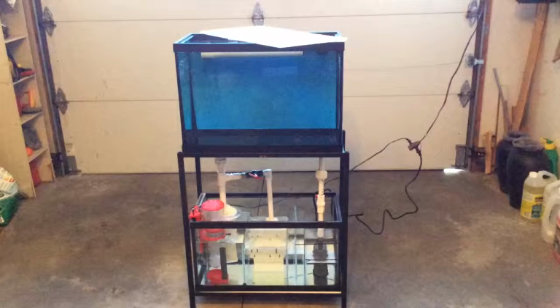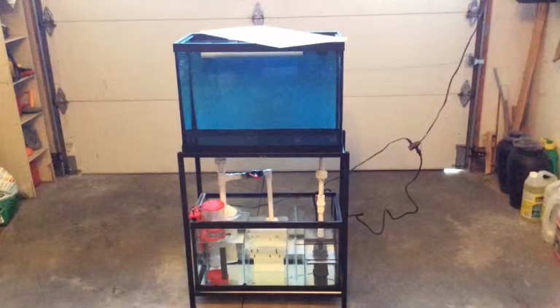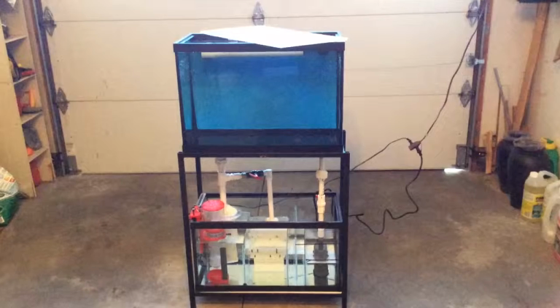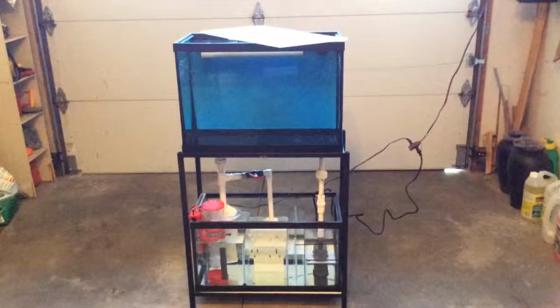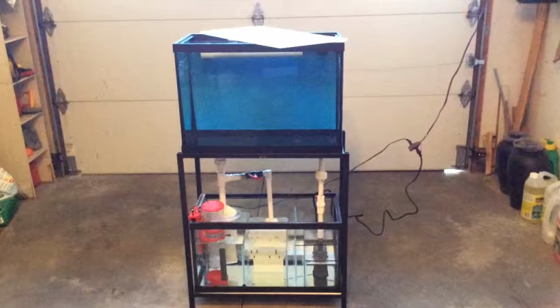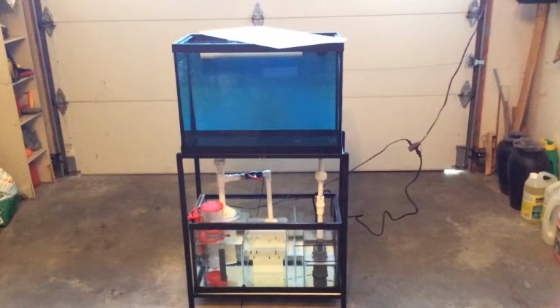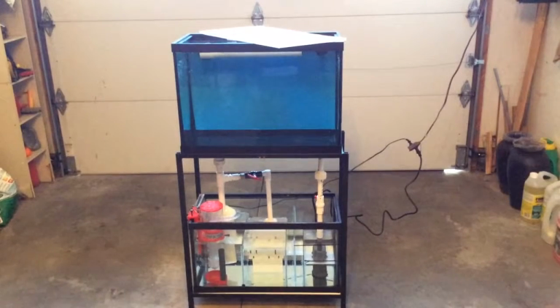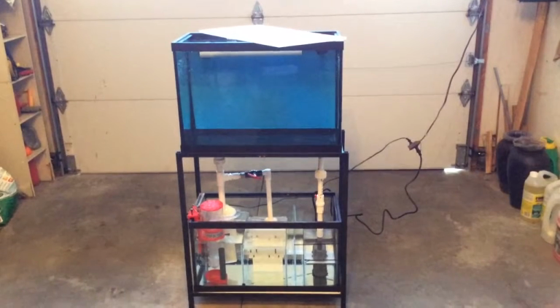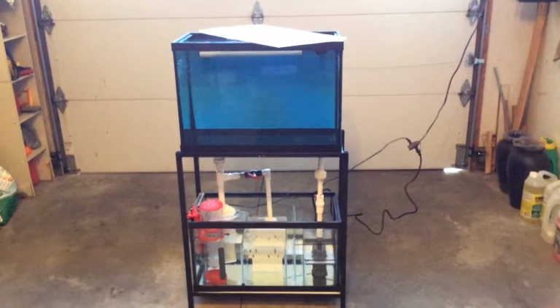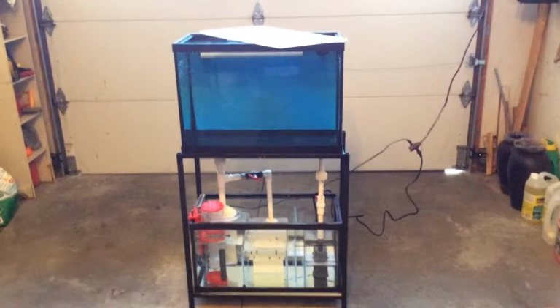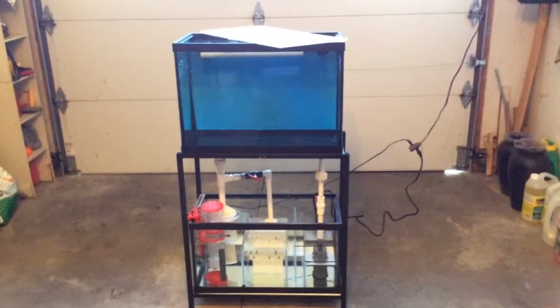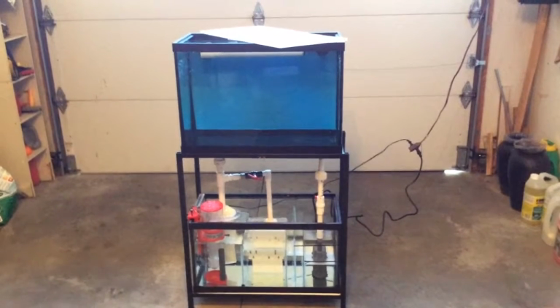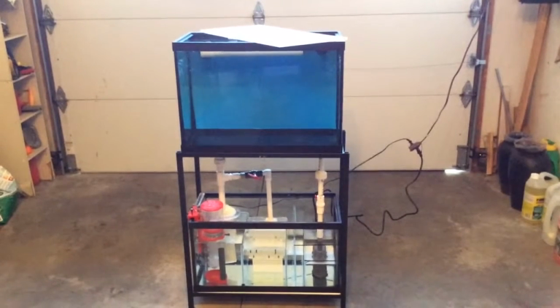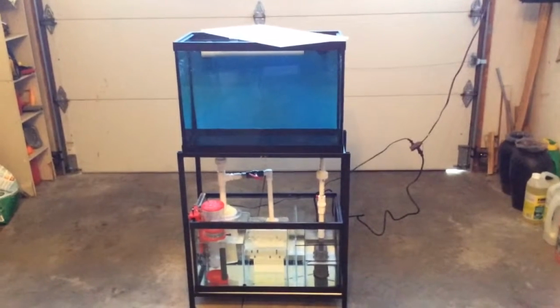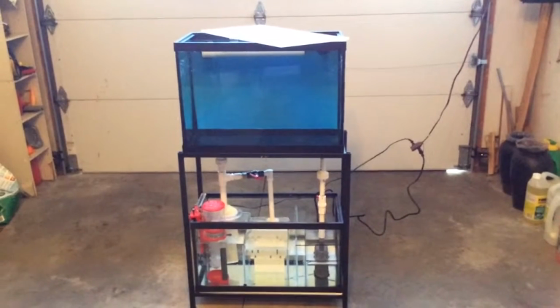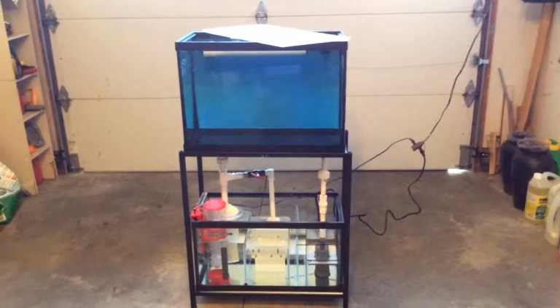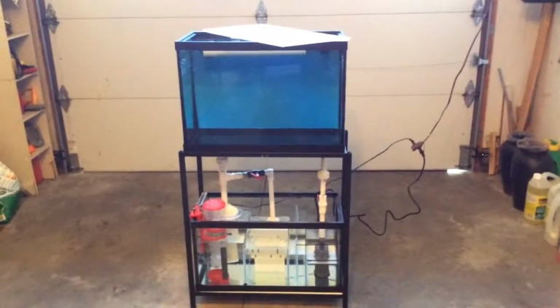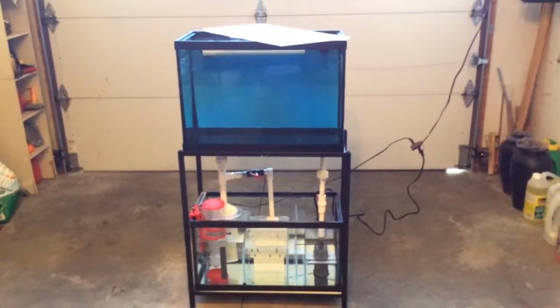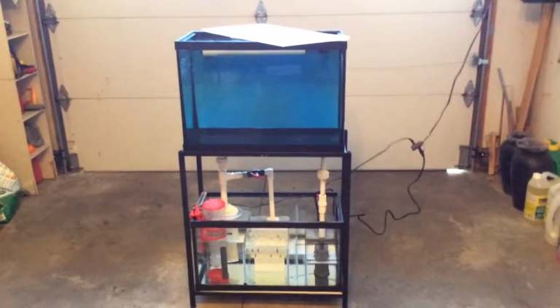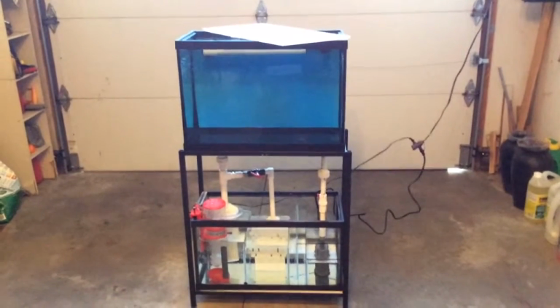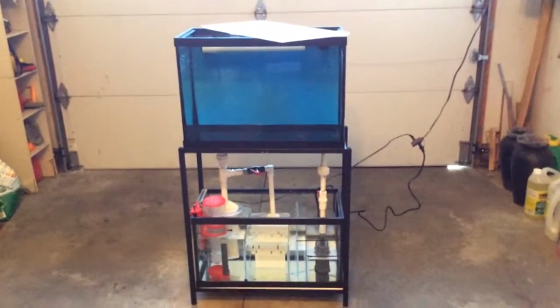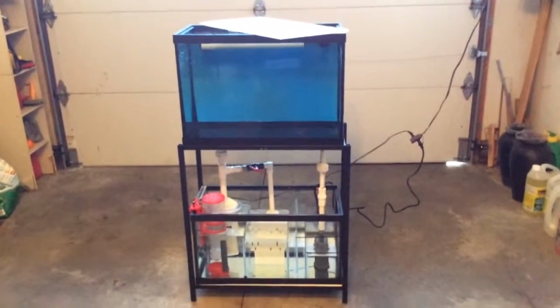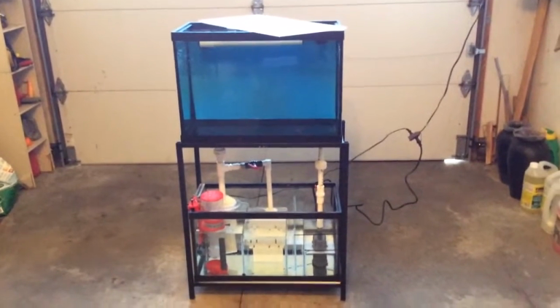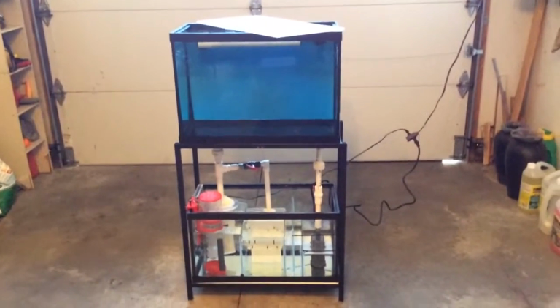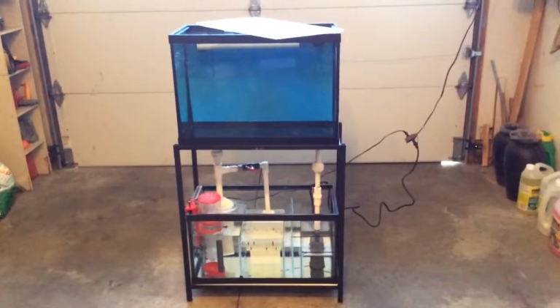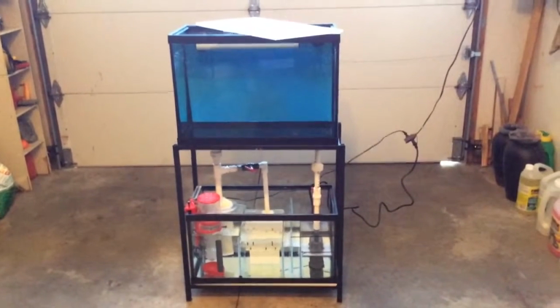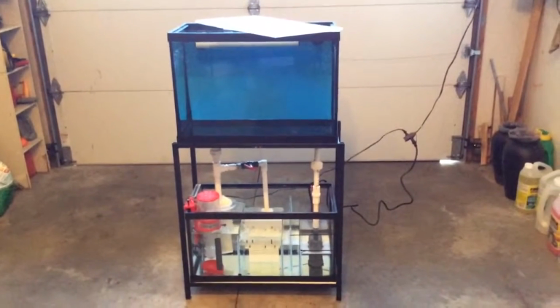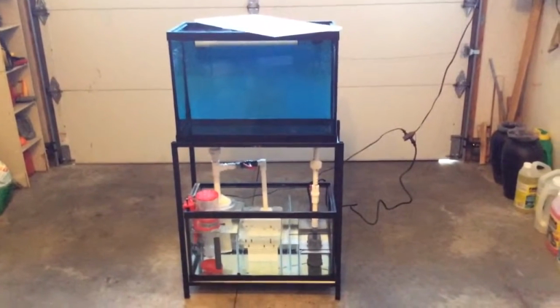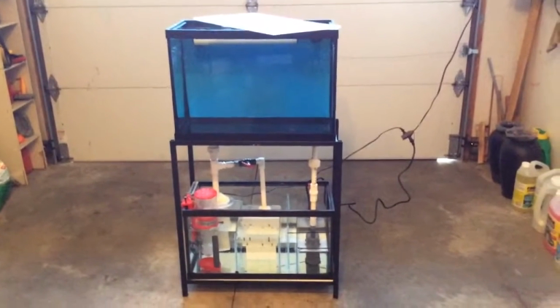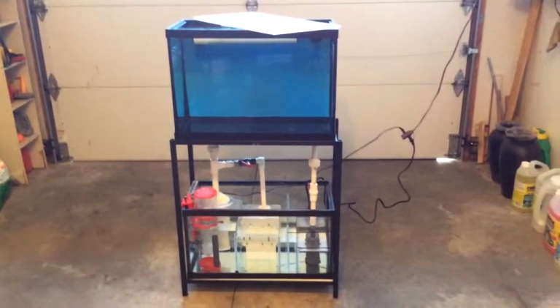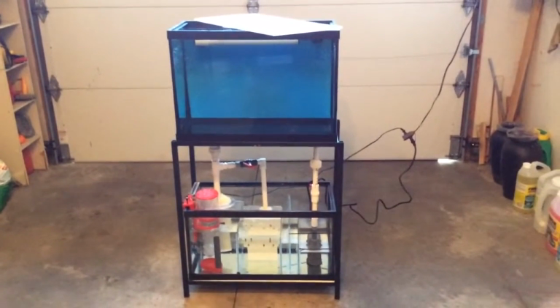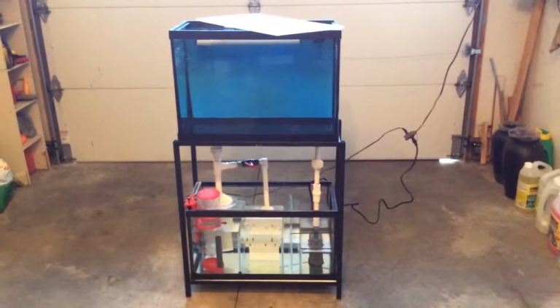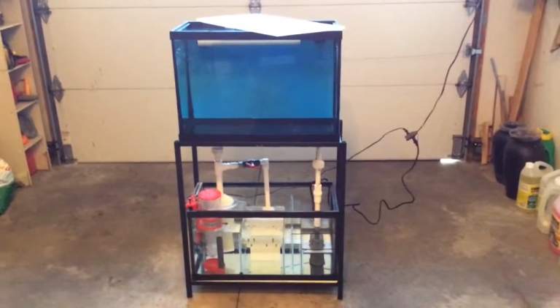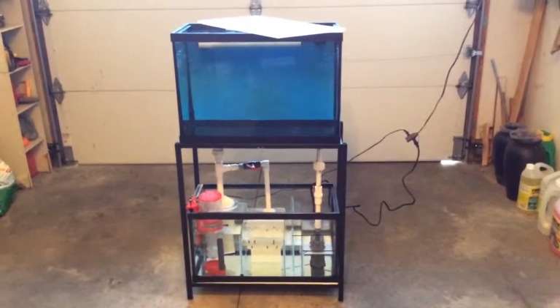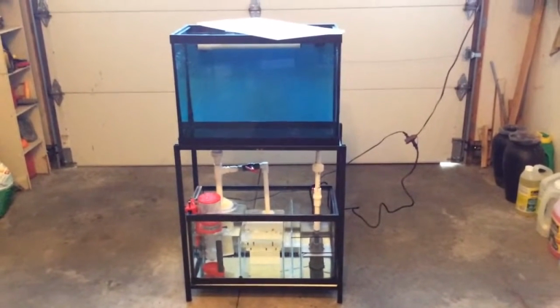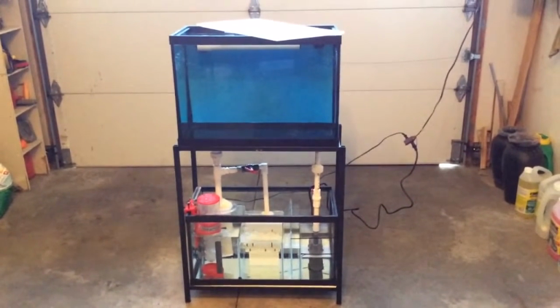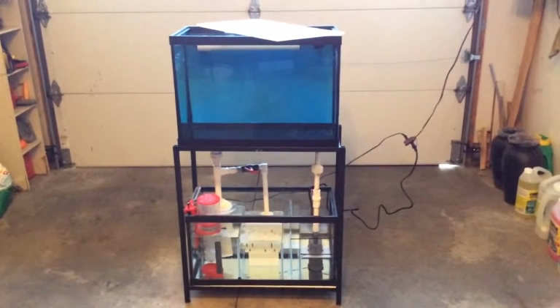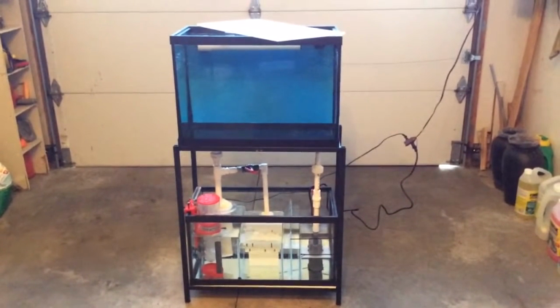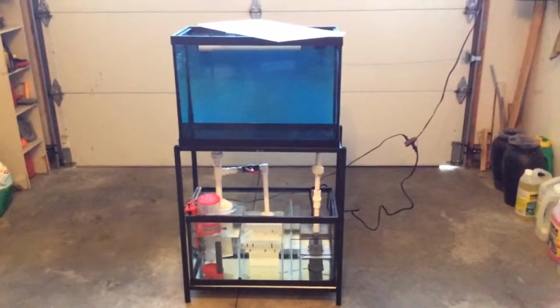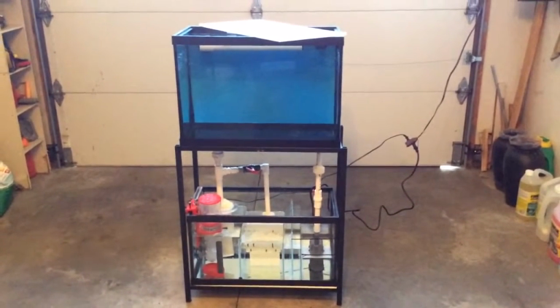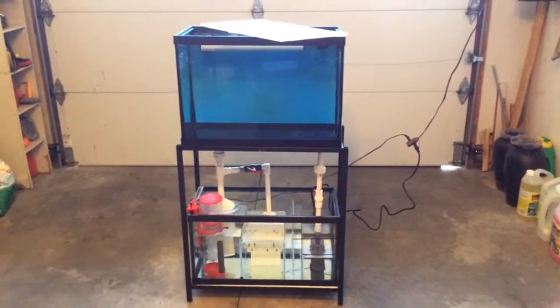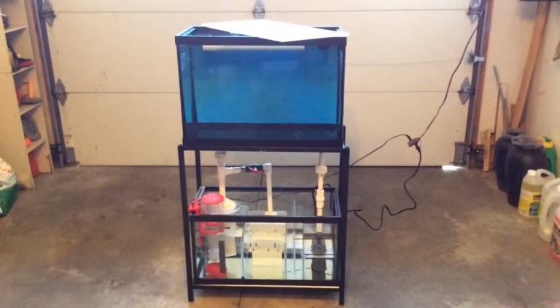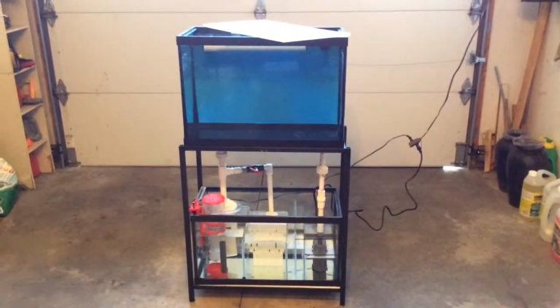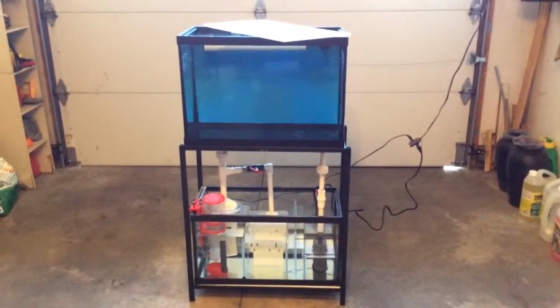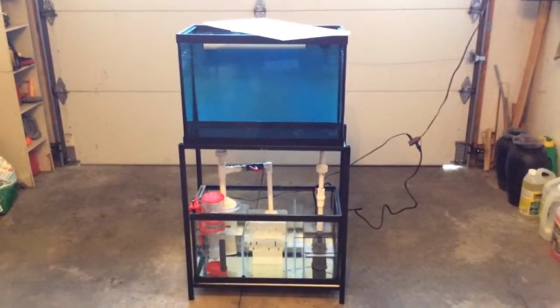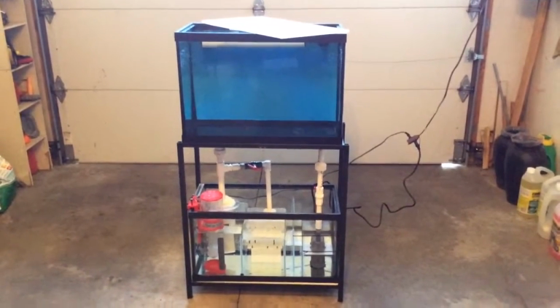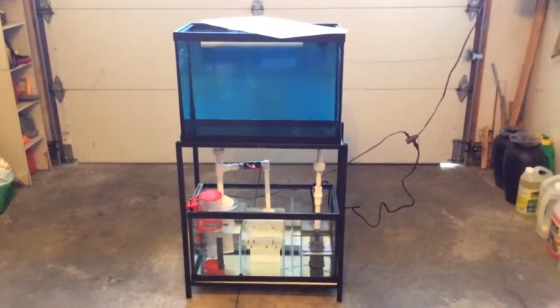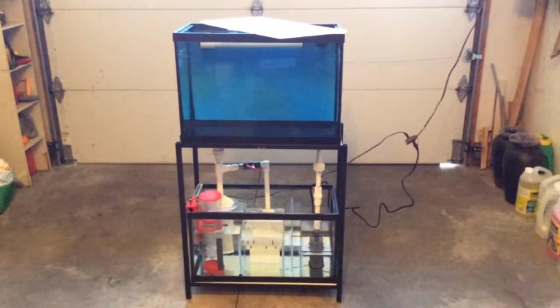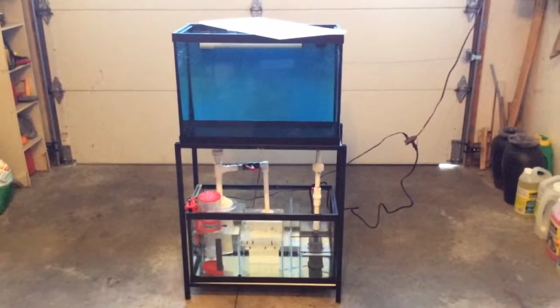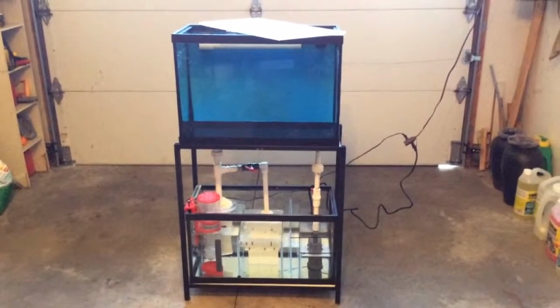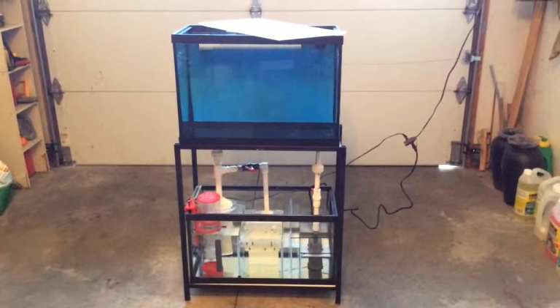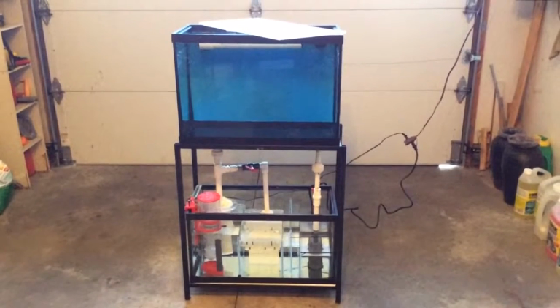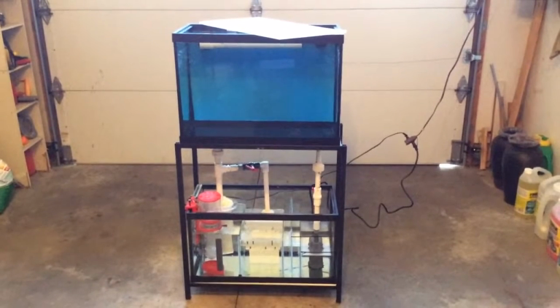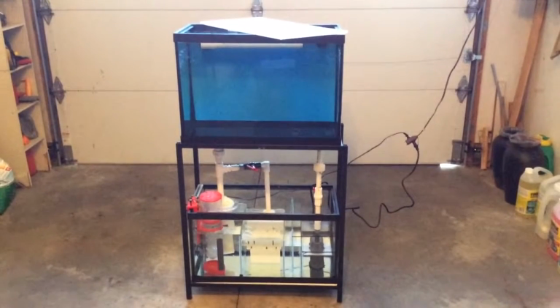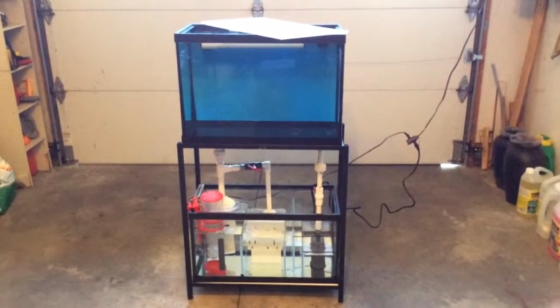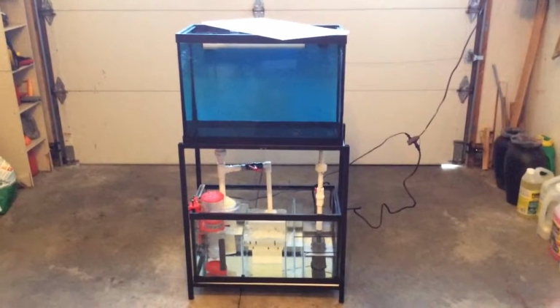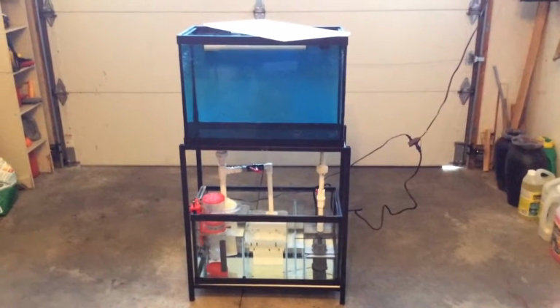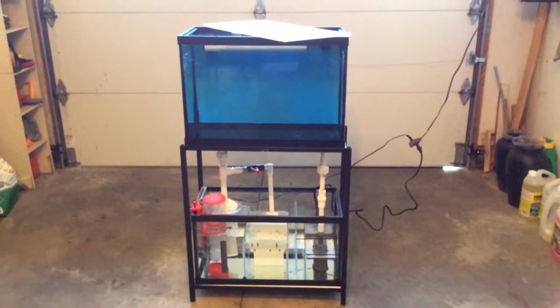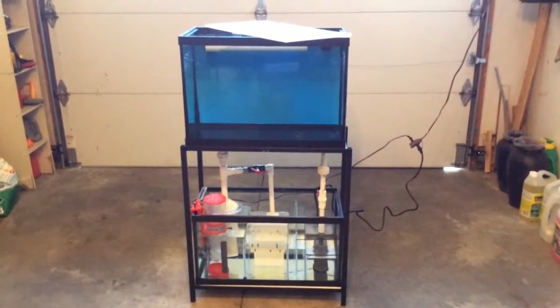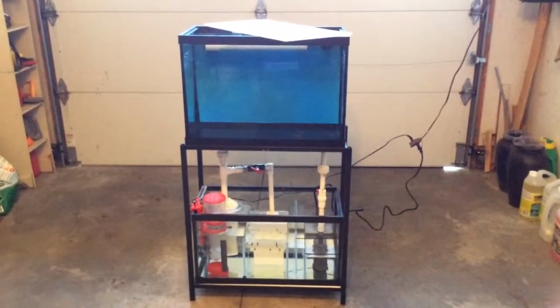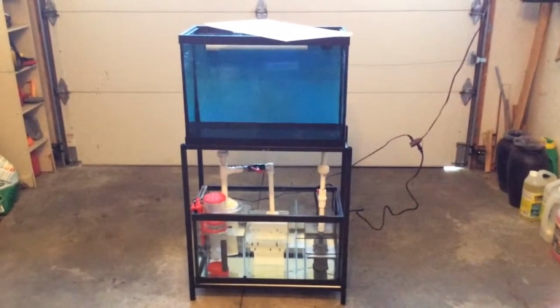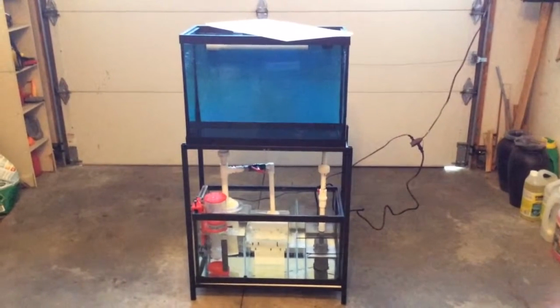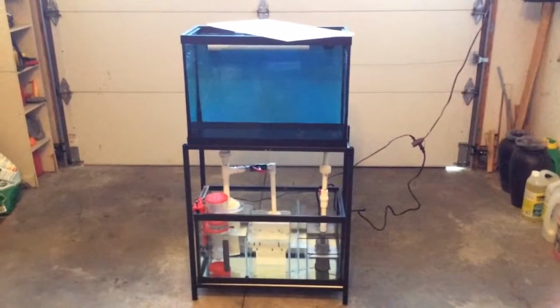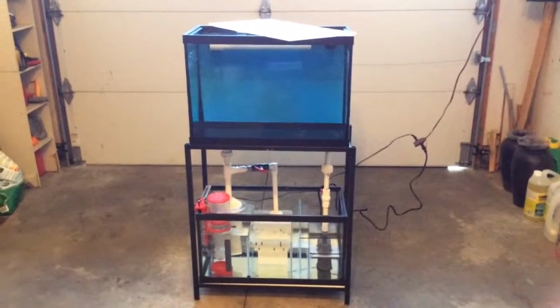Hey YouTube Land, this is Reef Girl. Well here it is — the system is running. This is trash water that's in here right now.